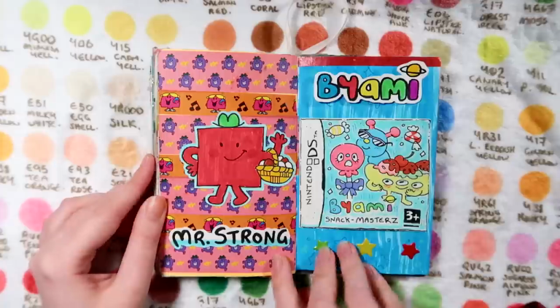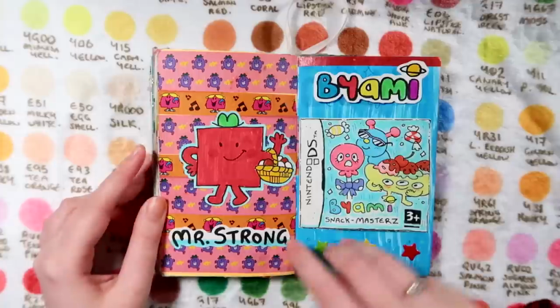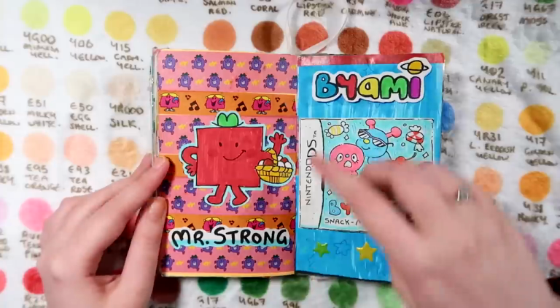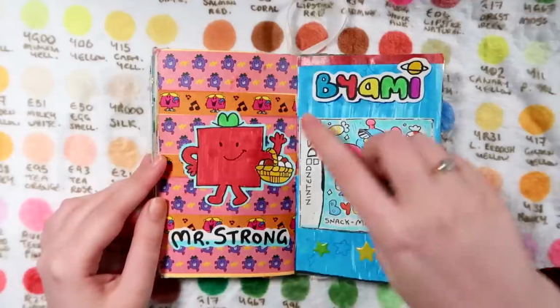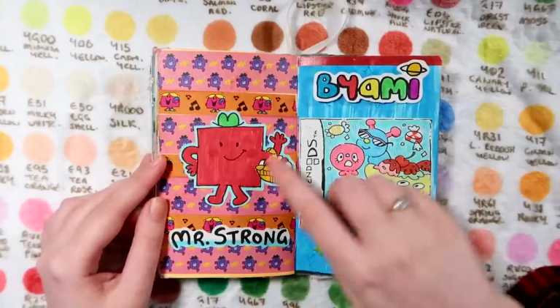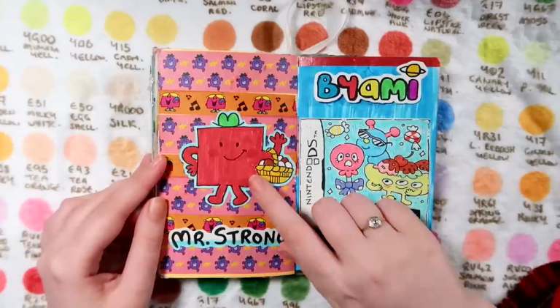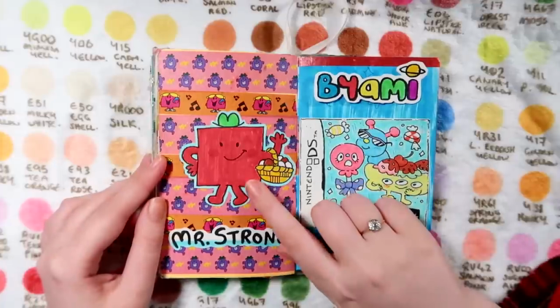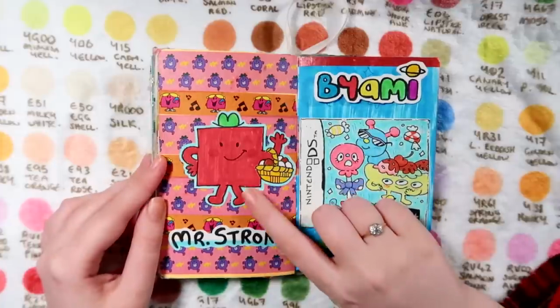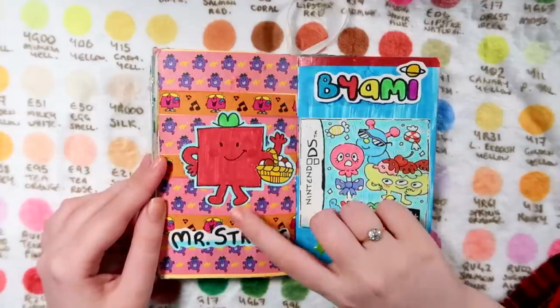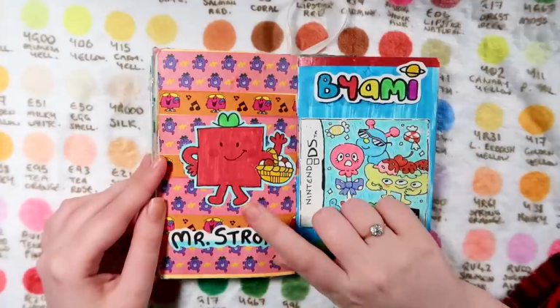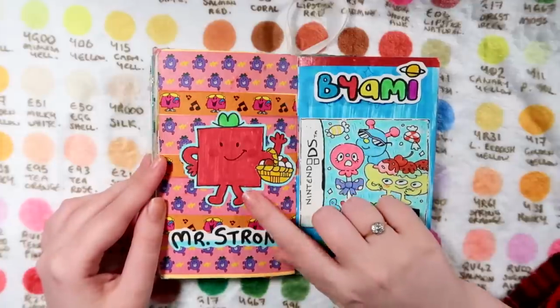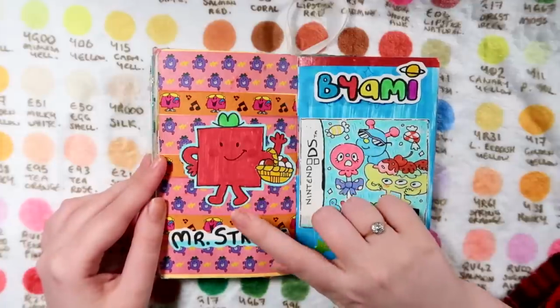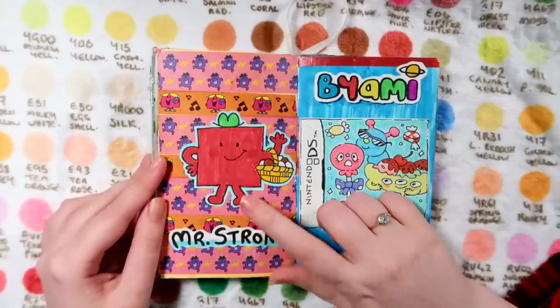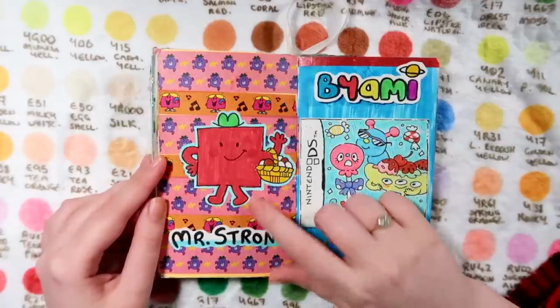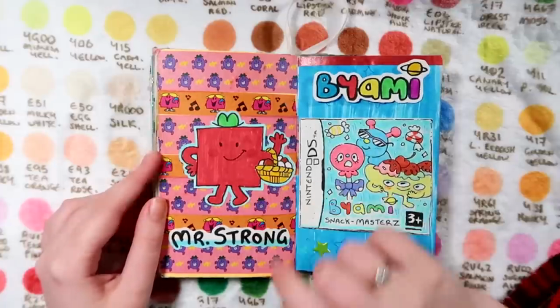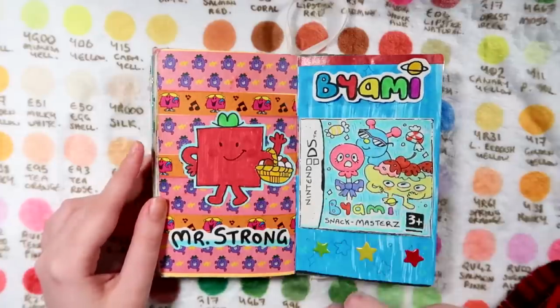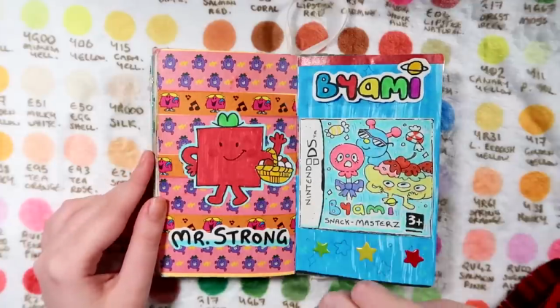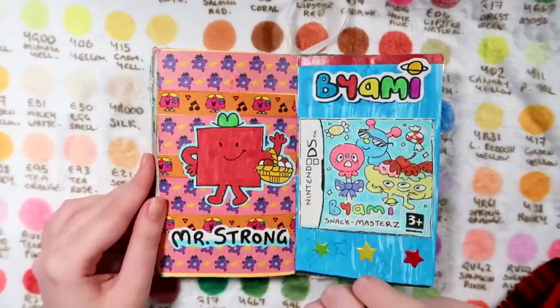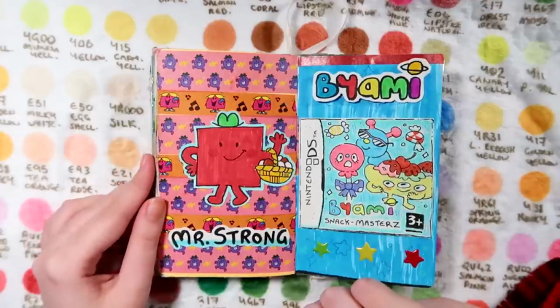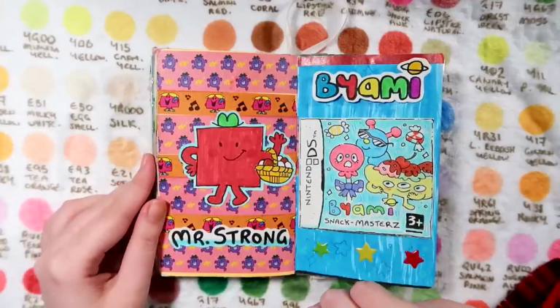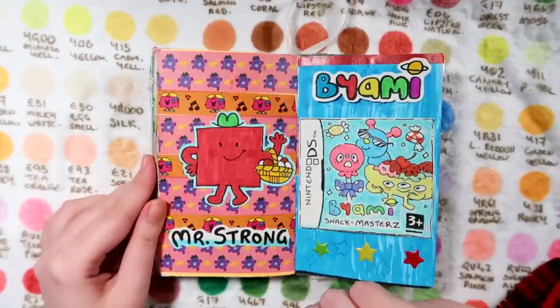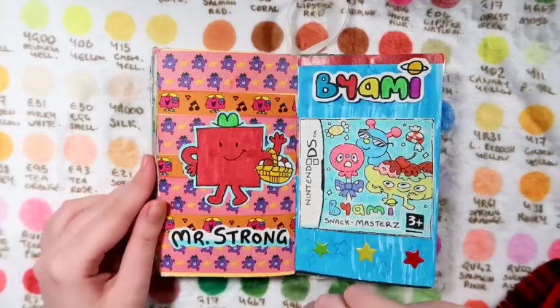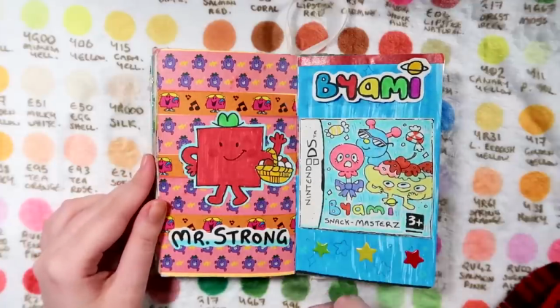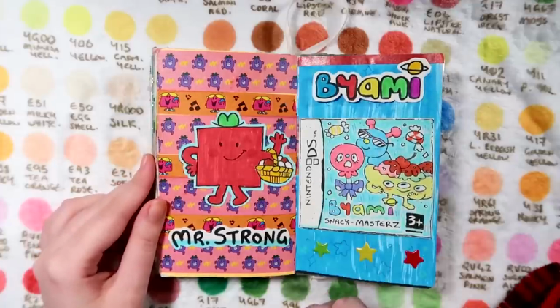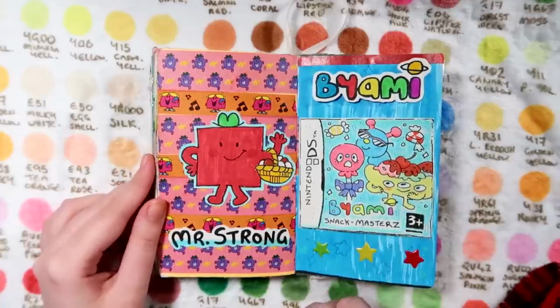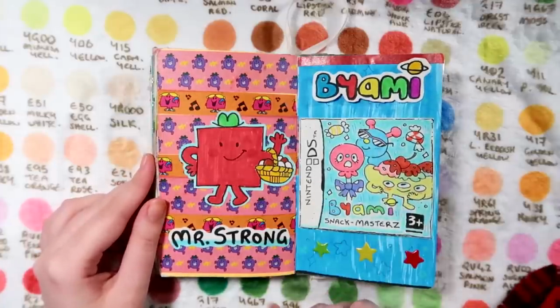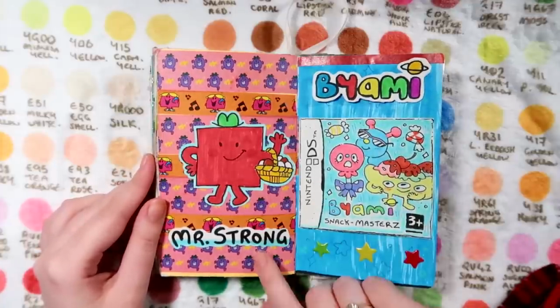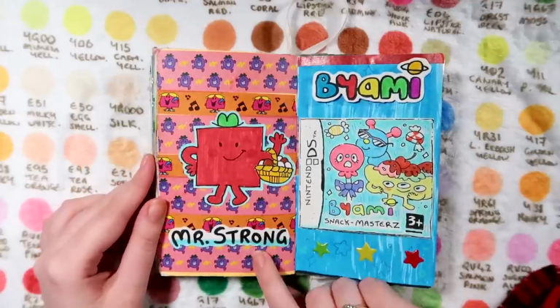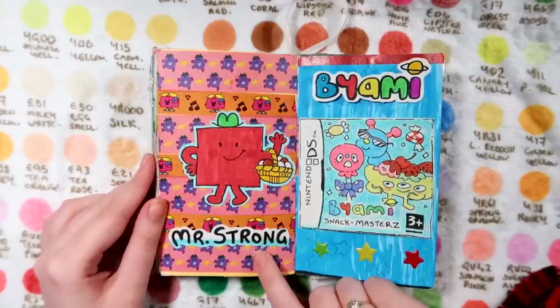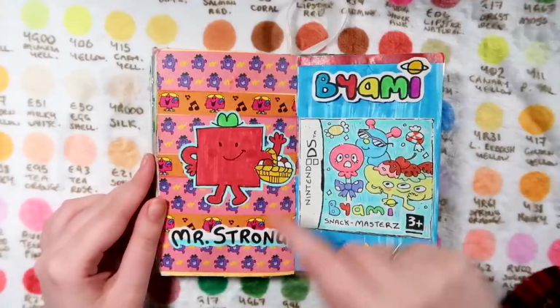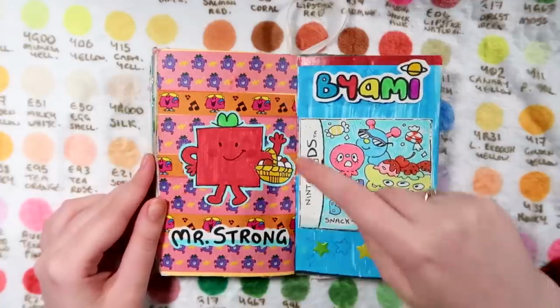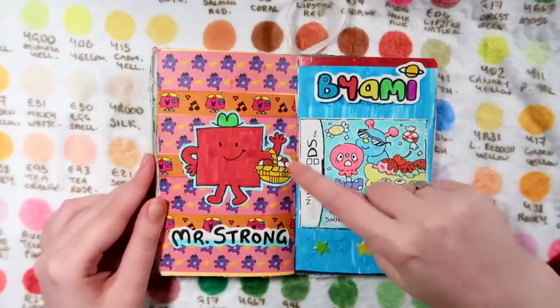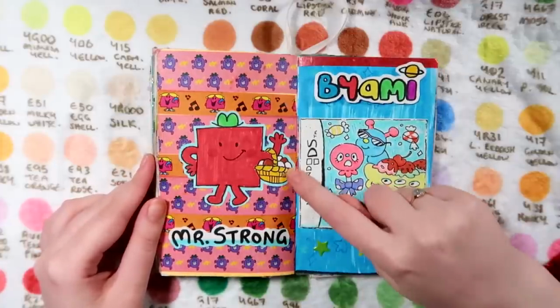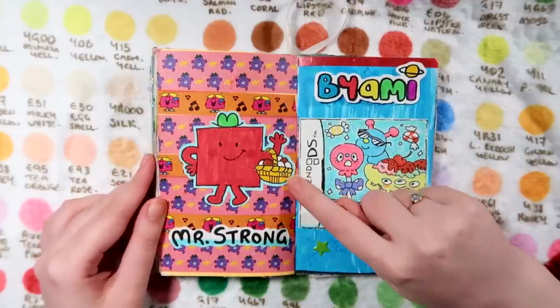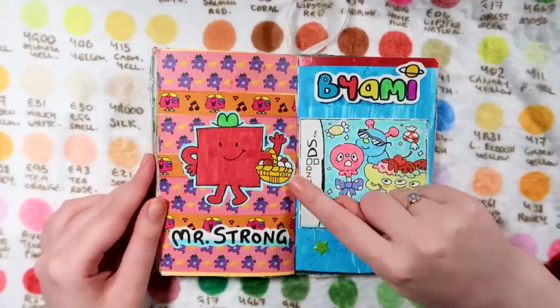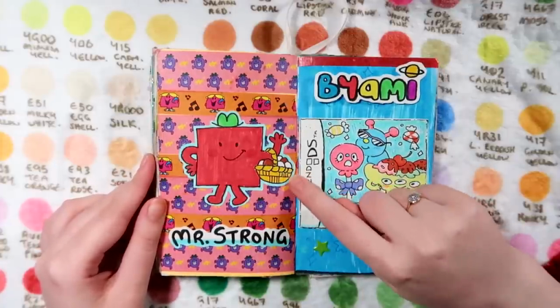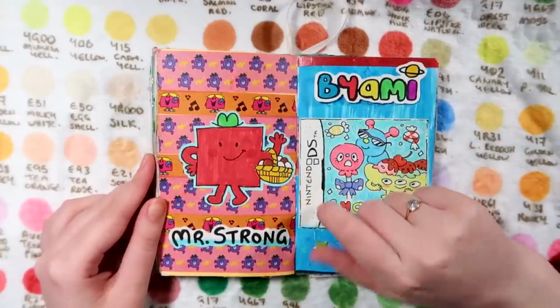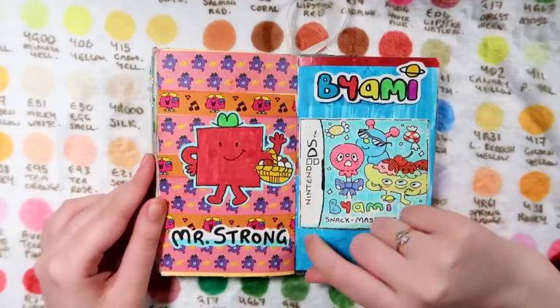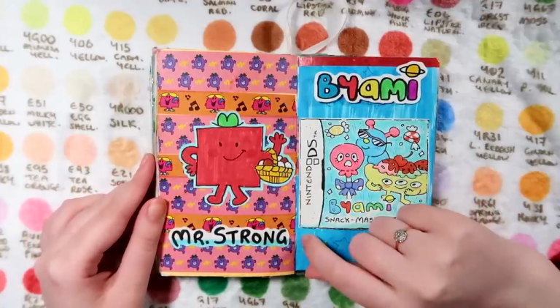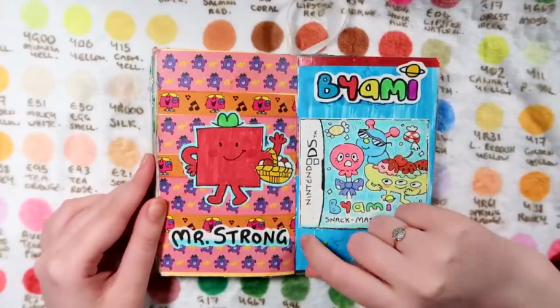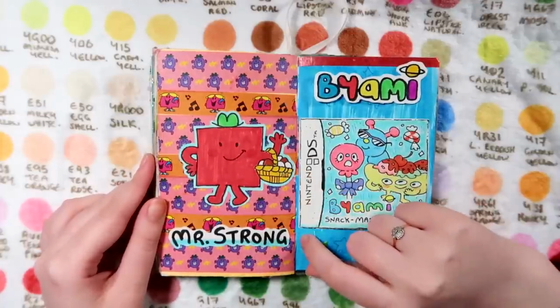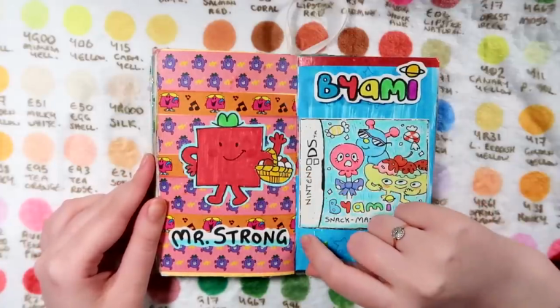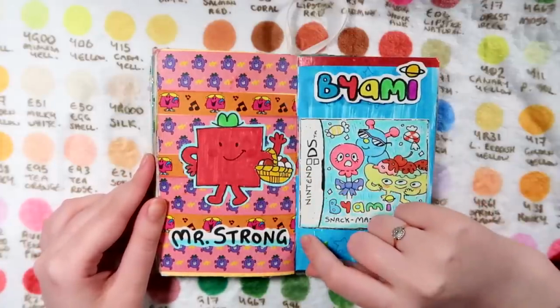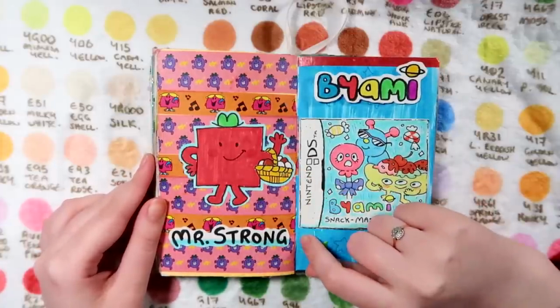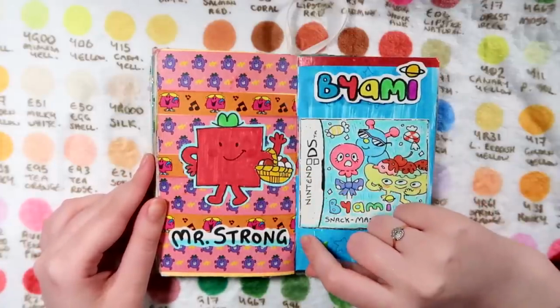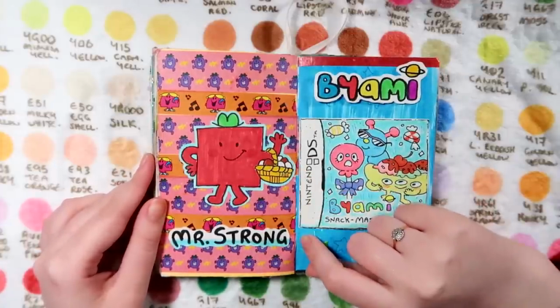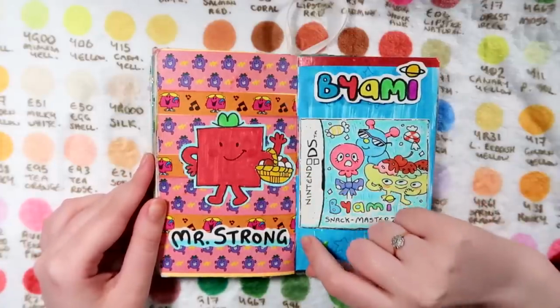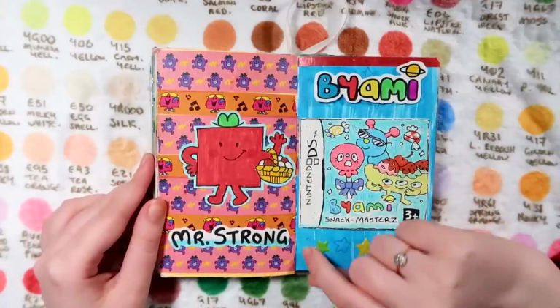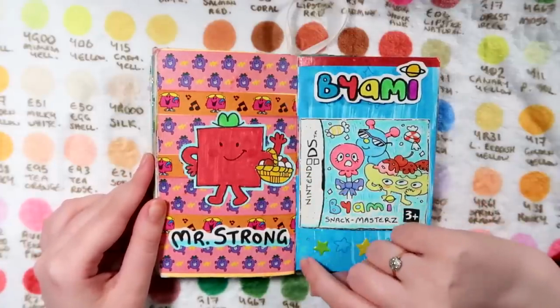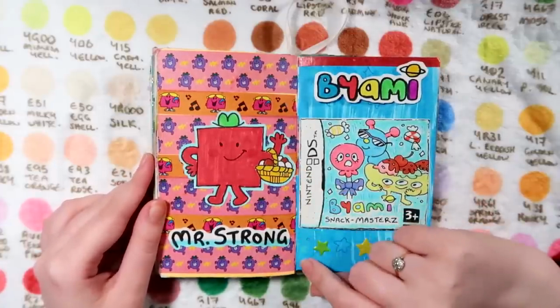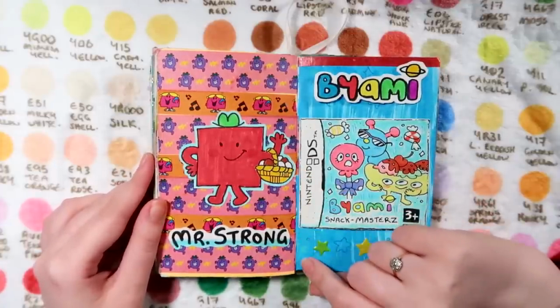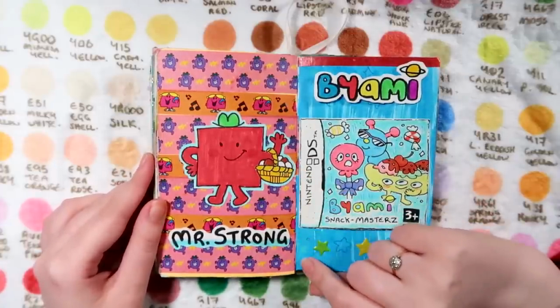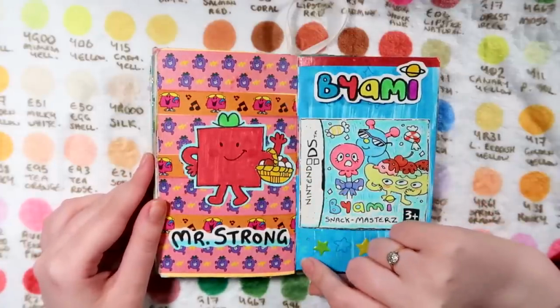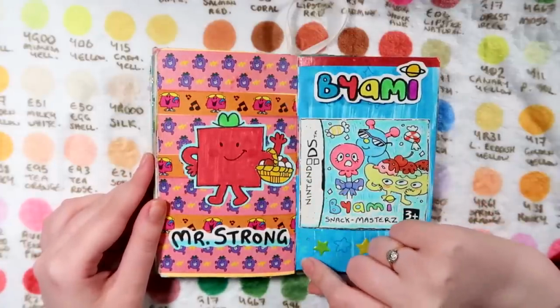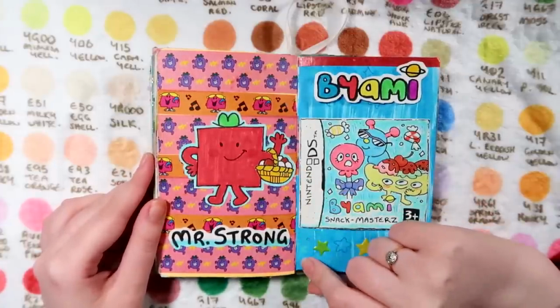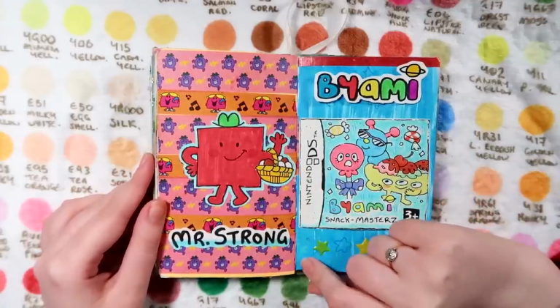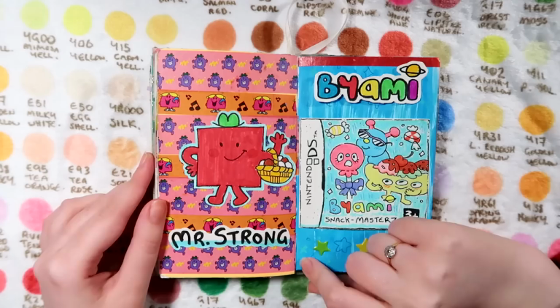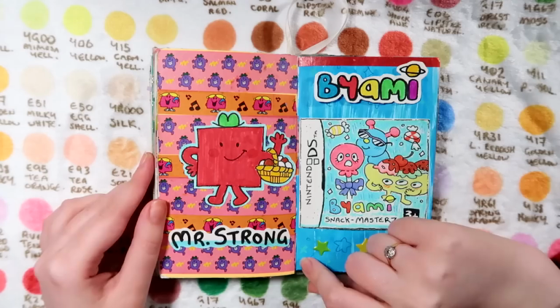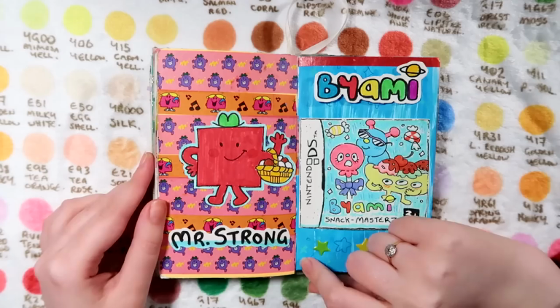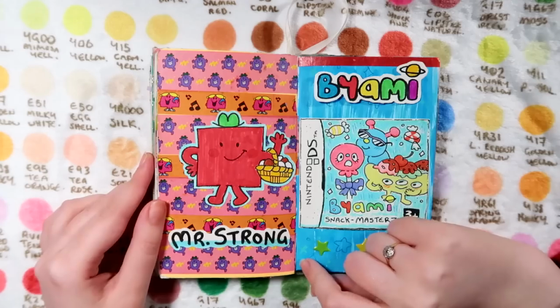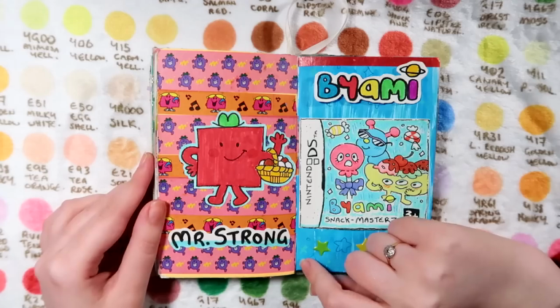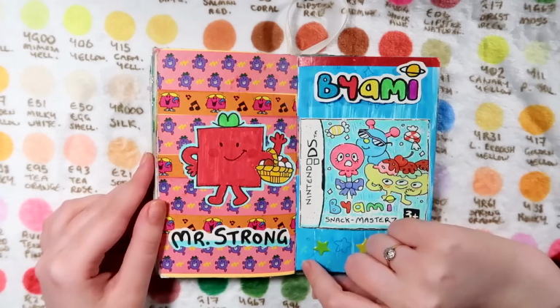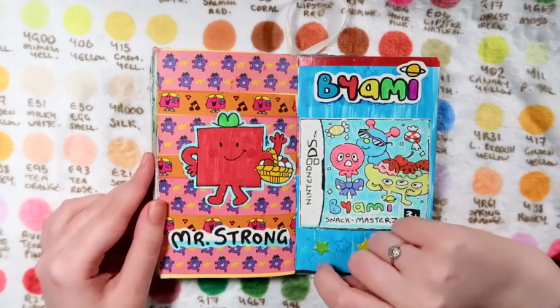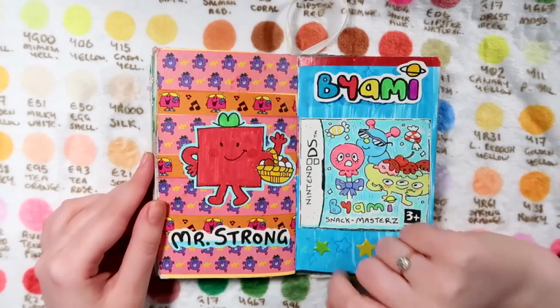My favorite Mr. Men character is Mr. Strong, because he loves eggs and I relate so strongly to that.